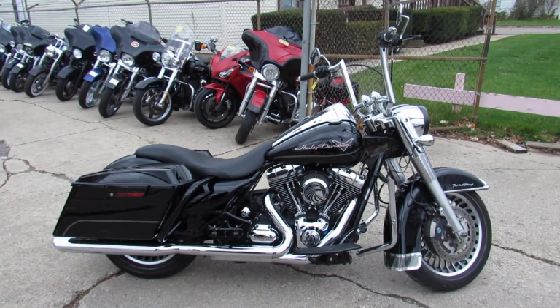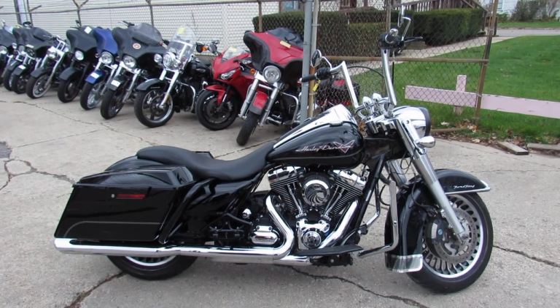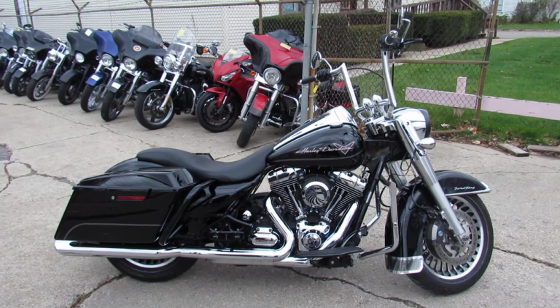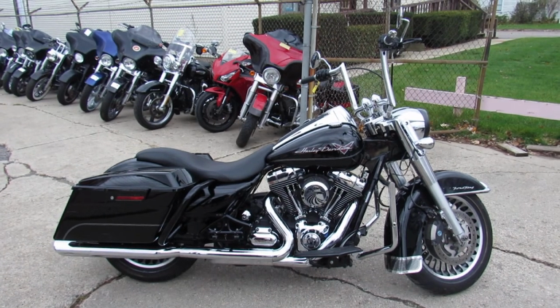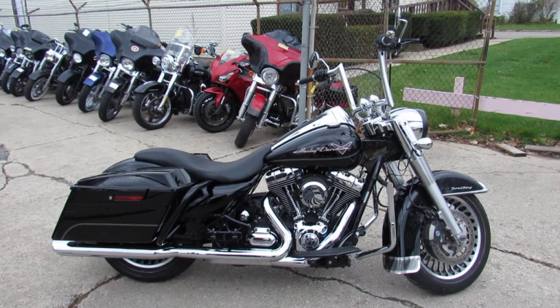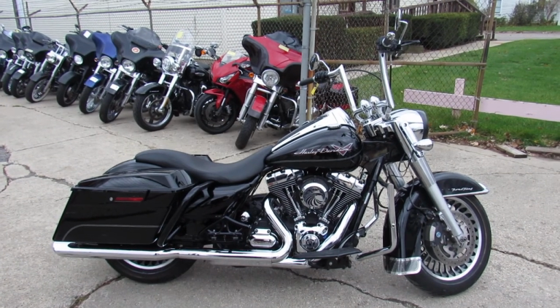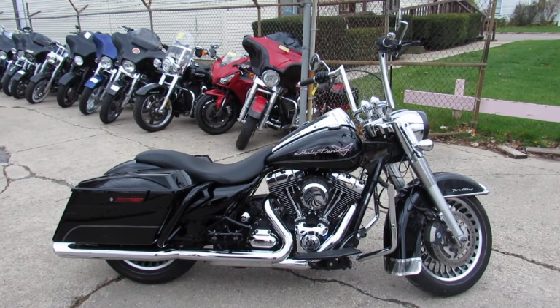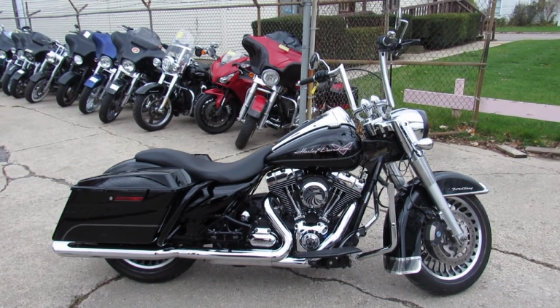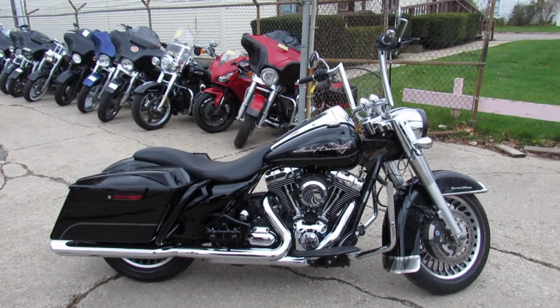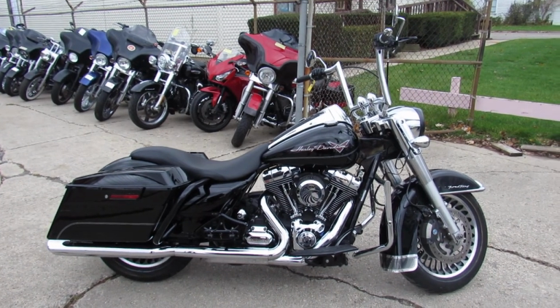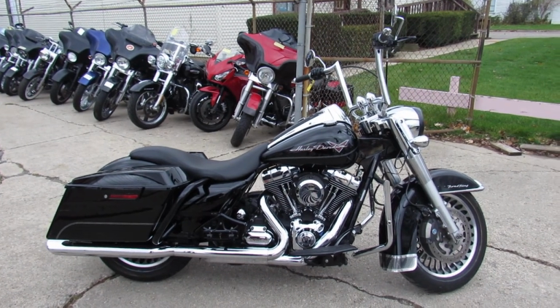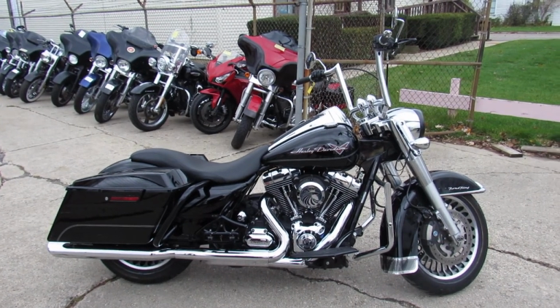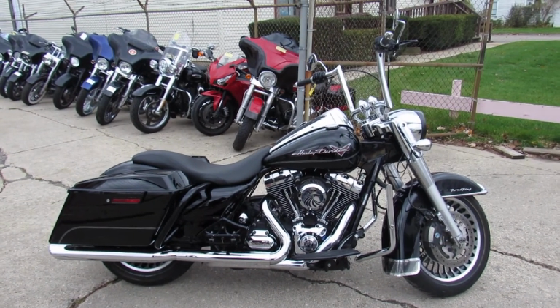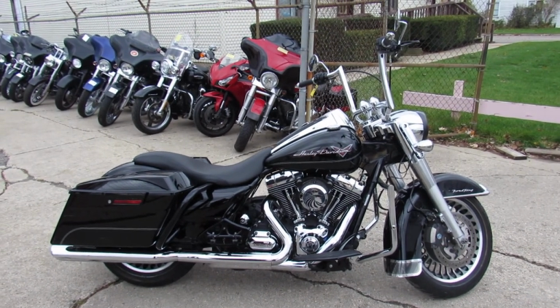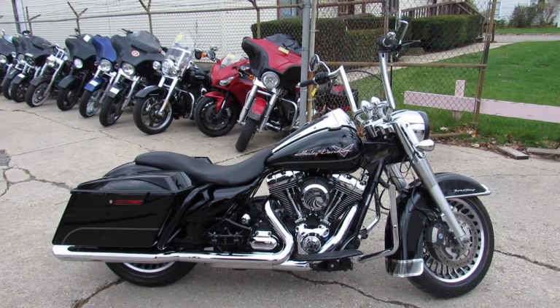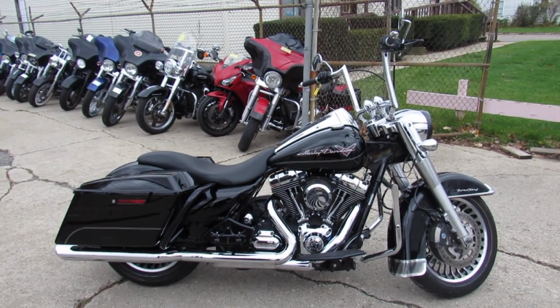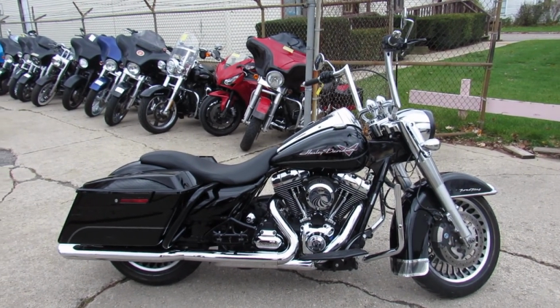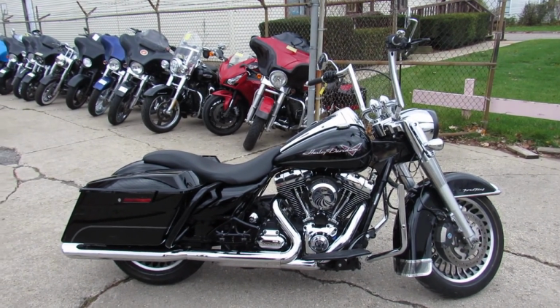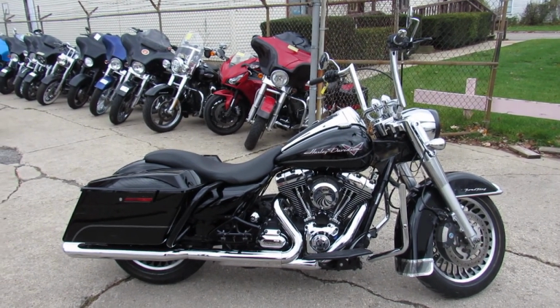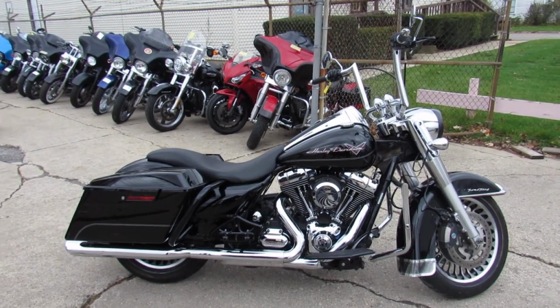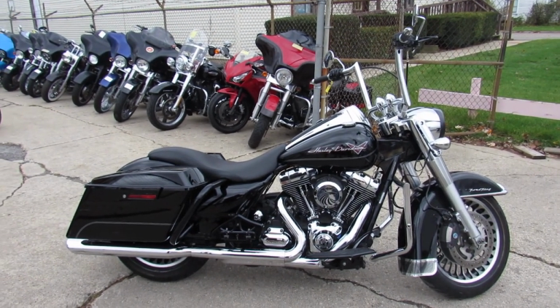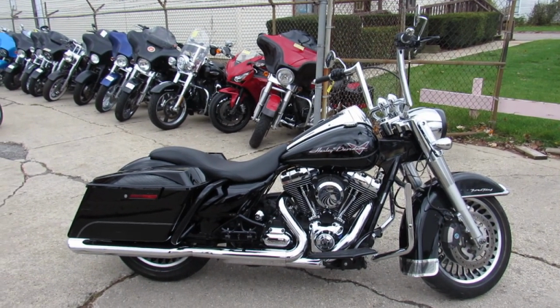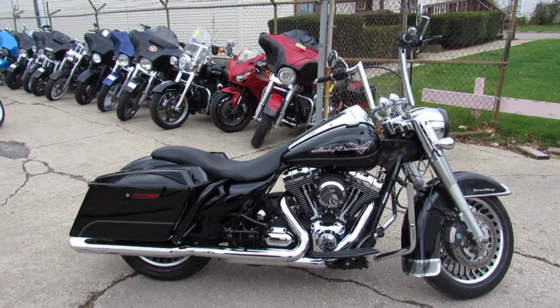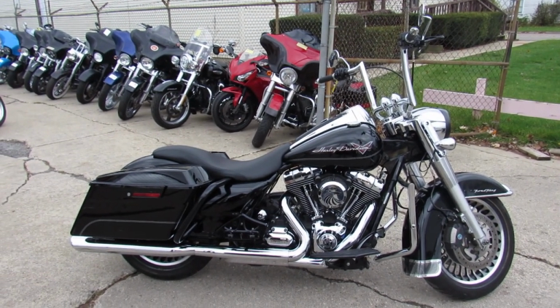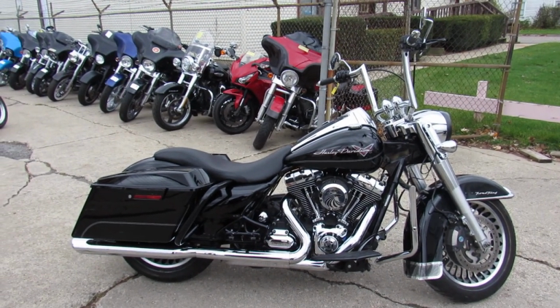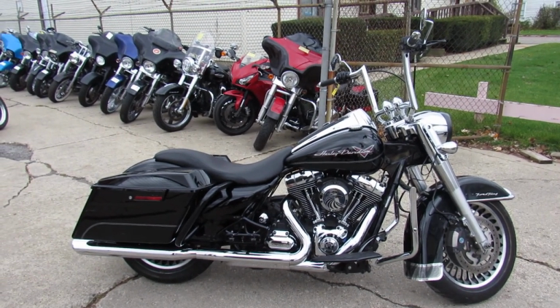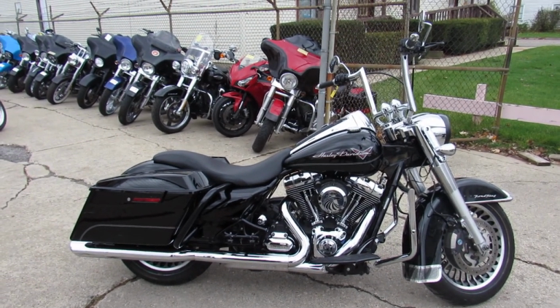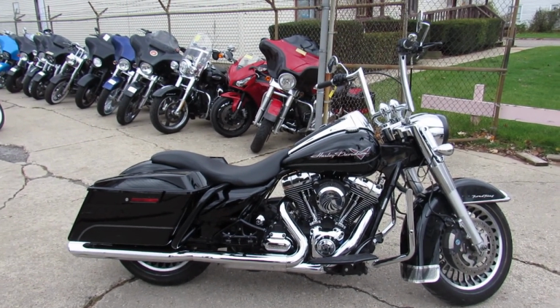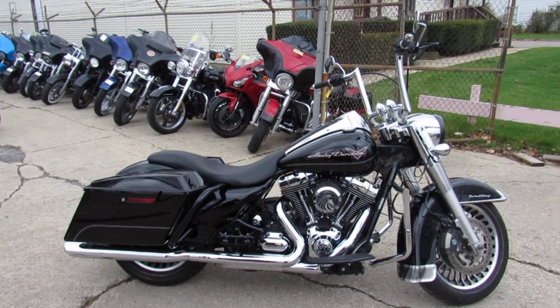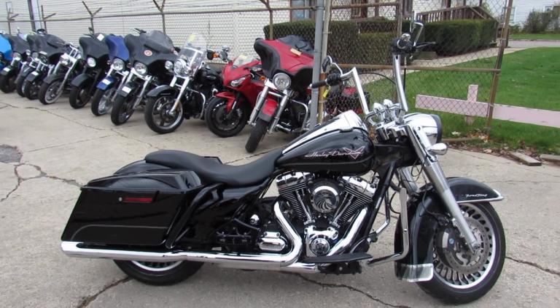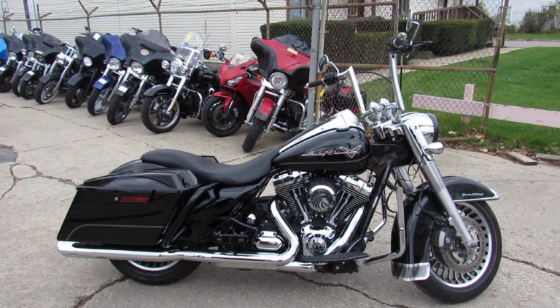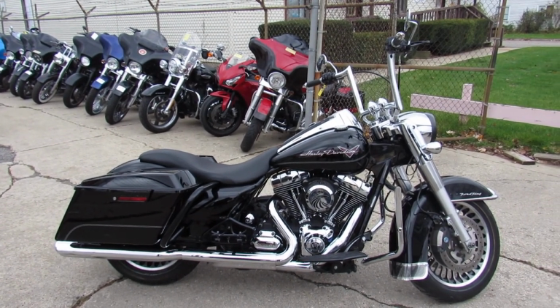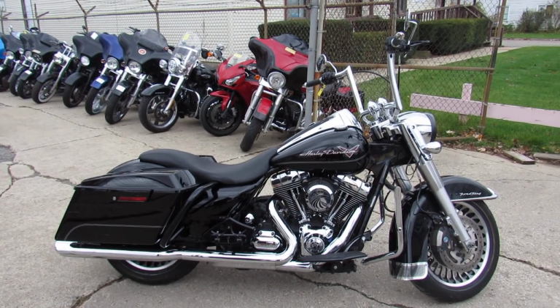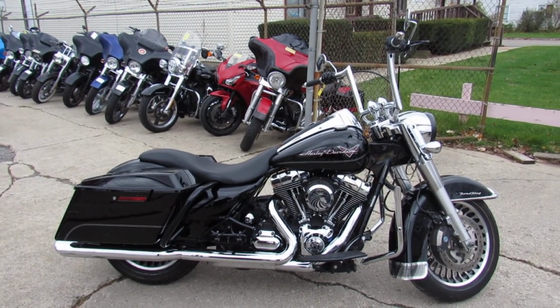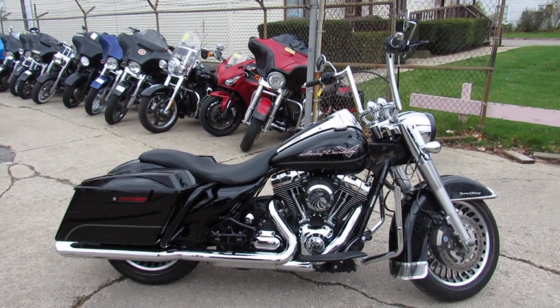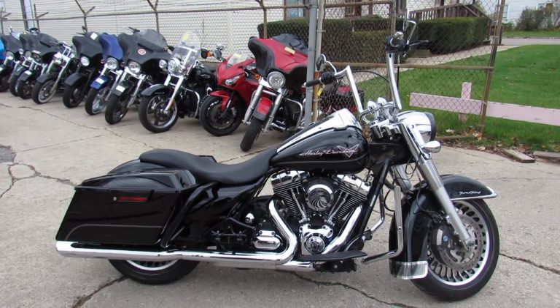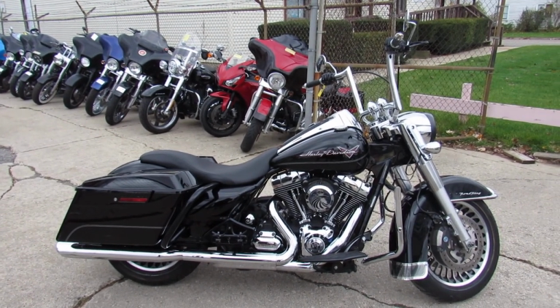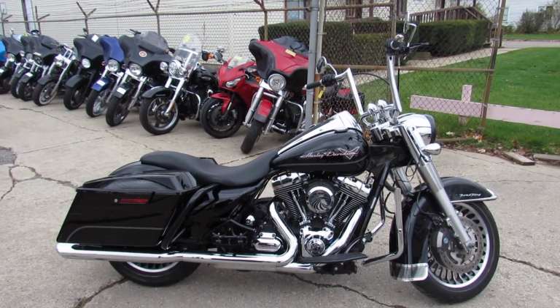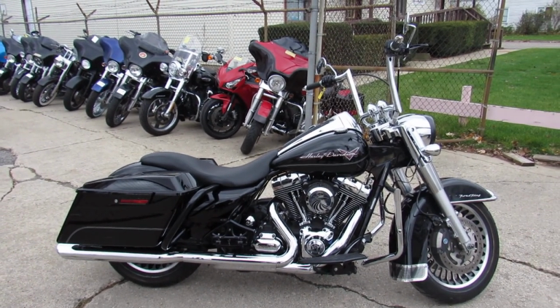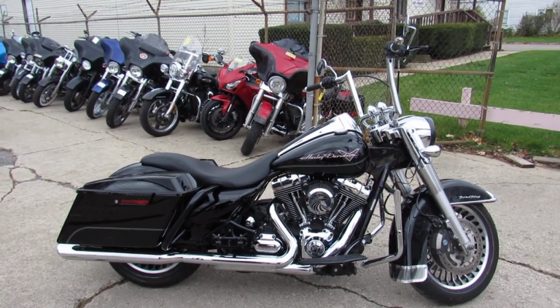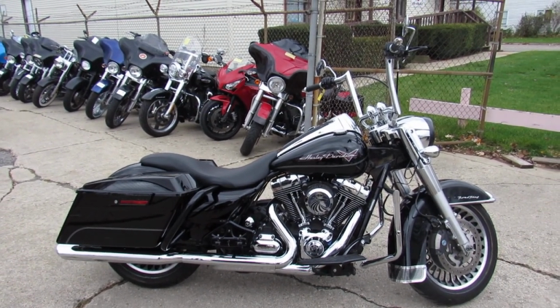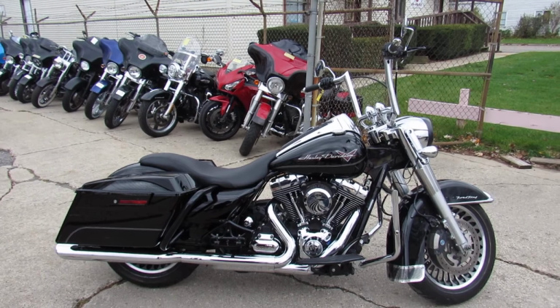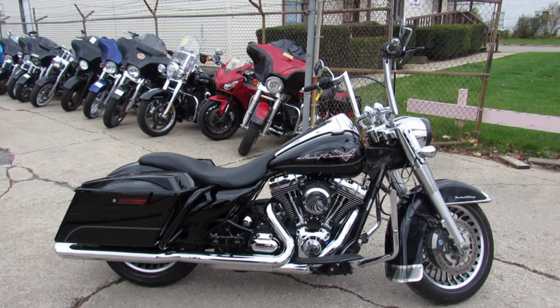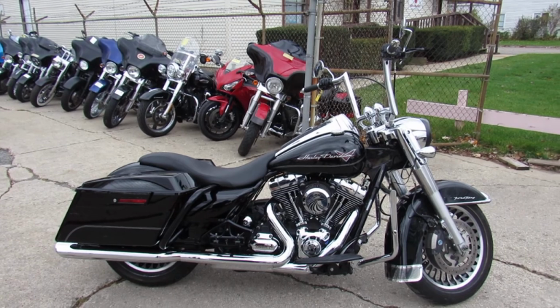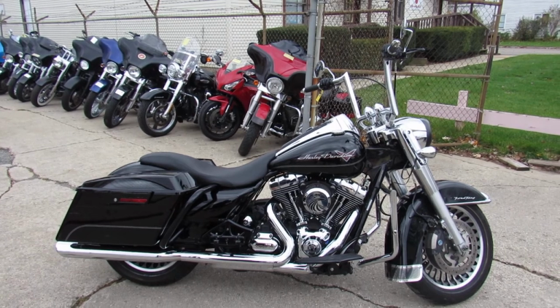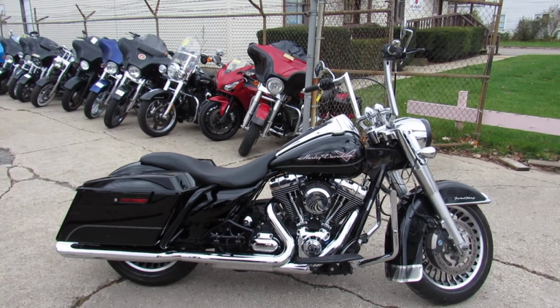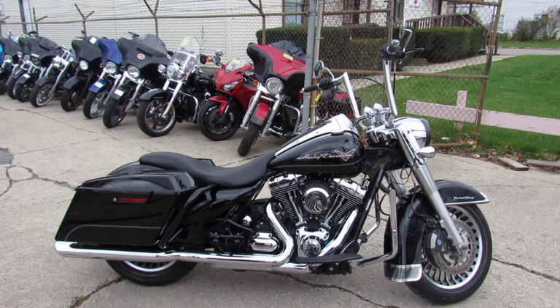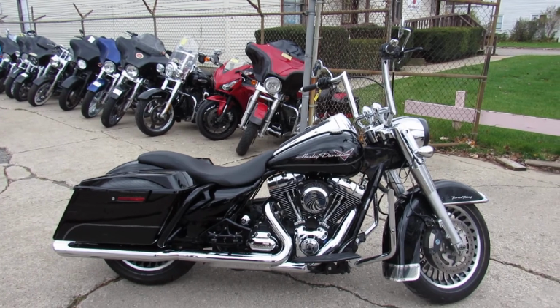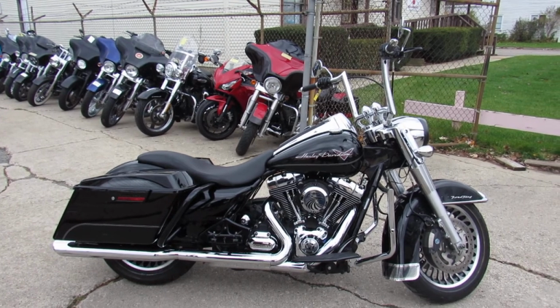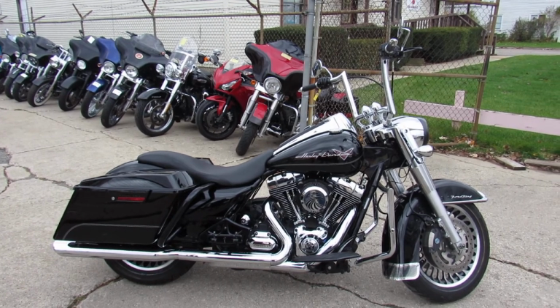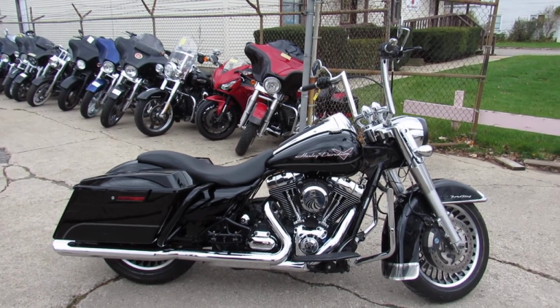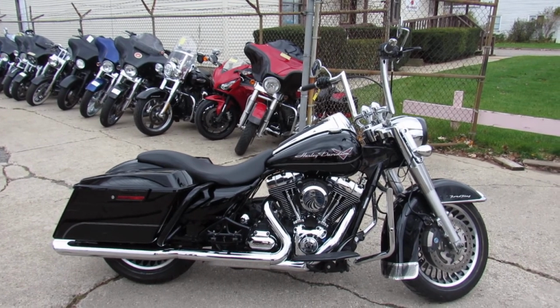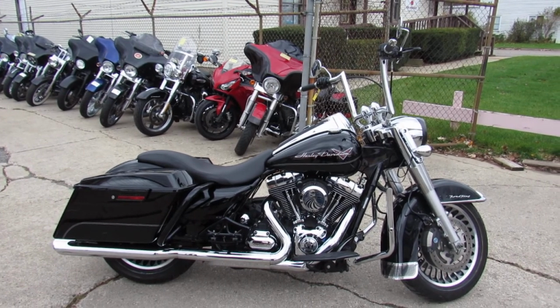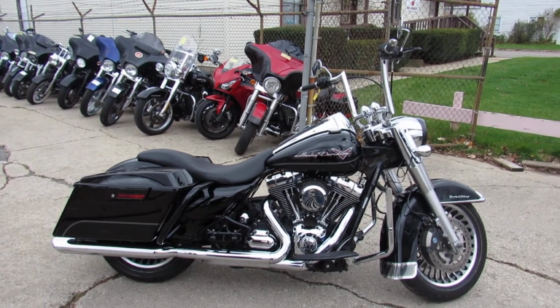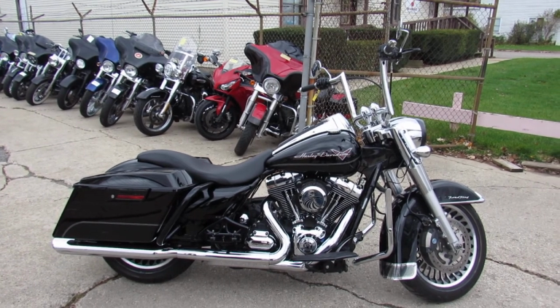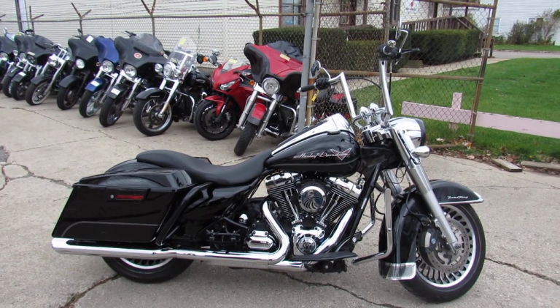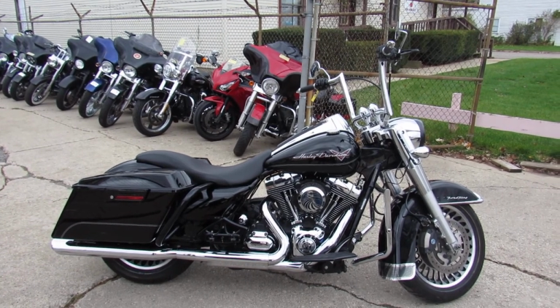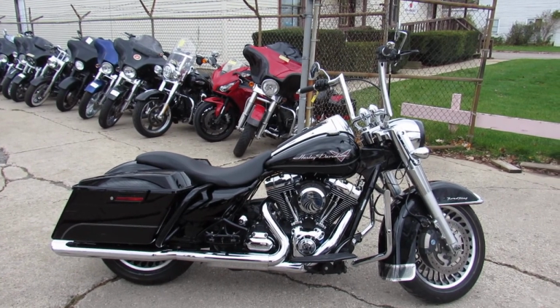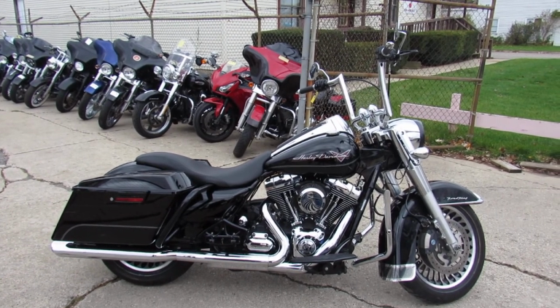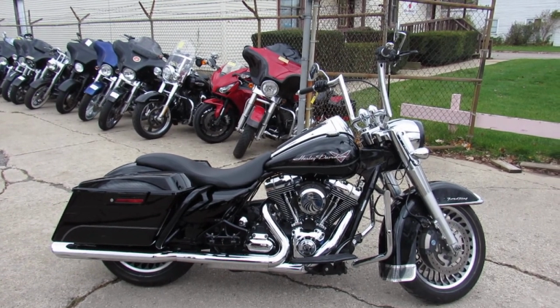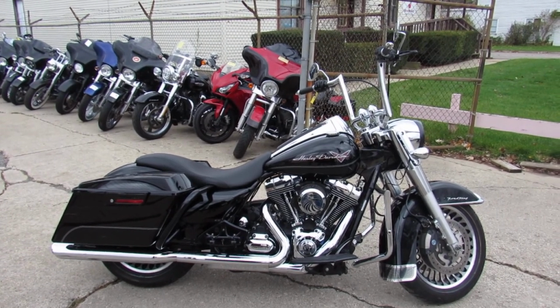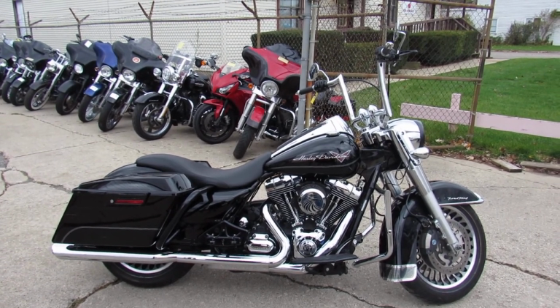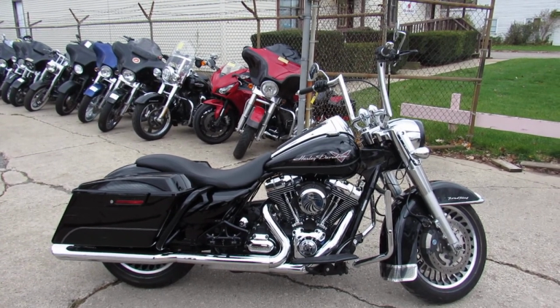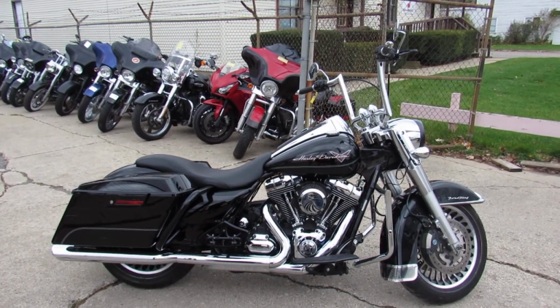Hey guys, it's here — an Android approval power switch. Anybody looking for a tricked out Road King, look no further.